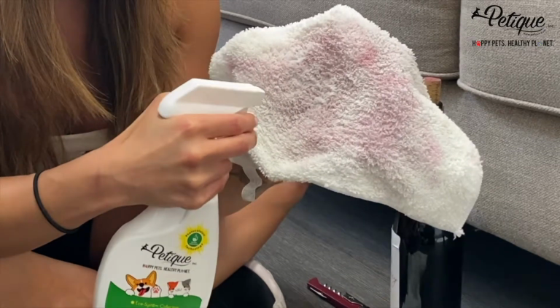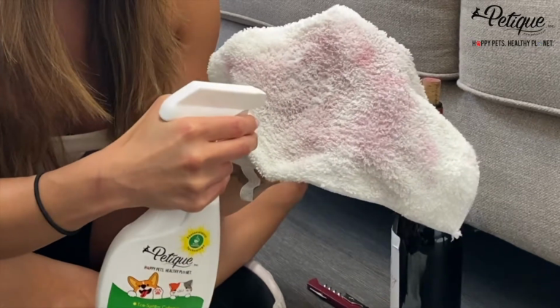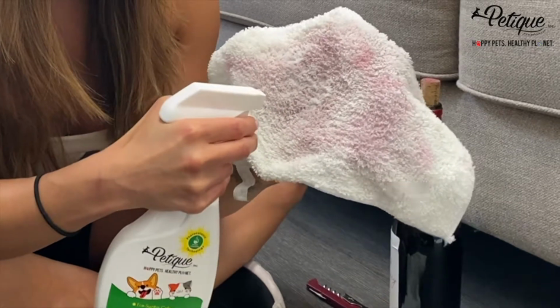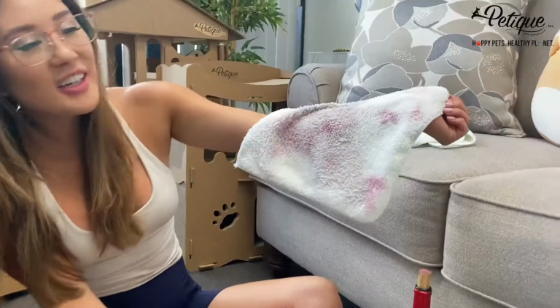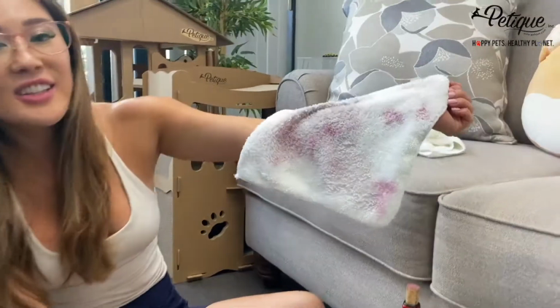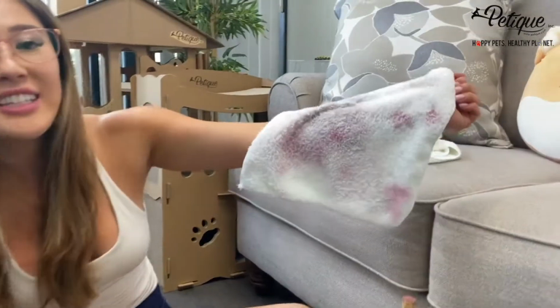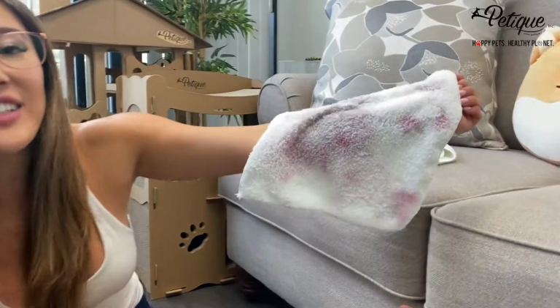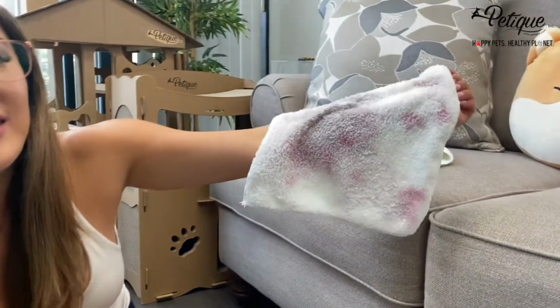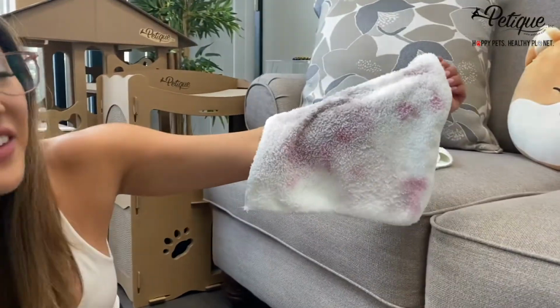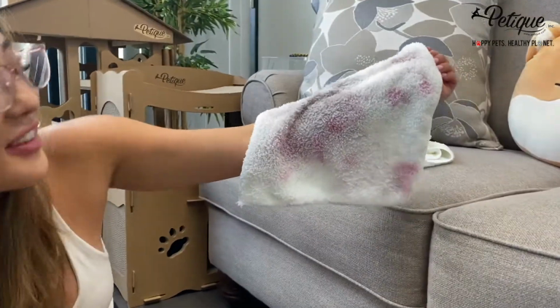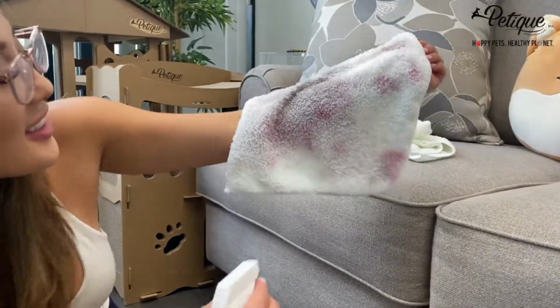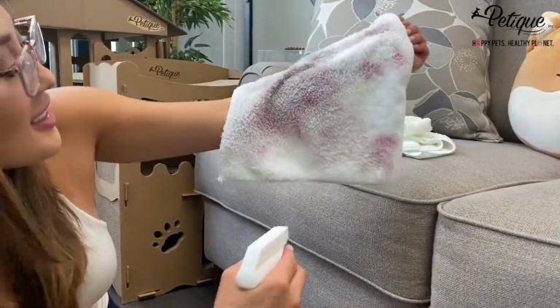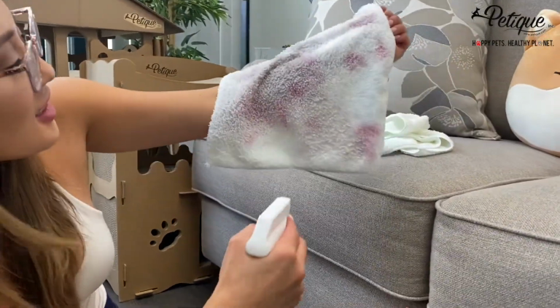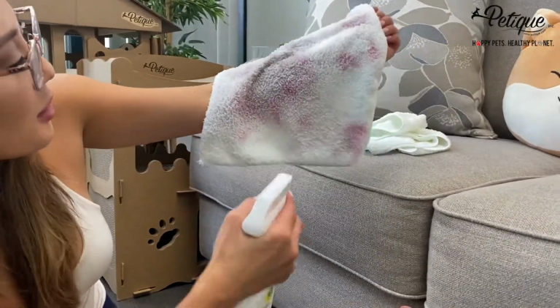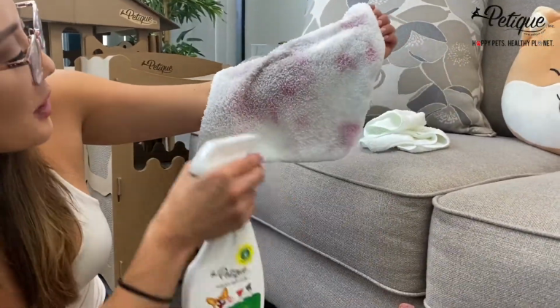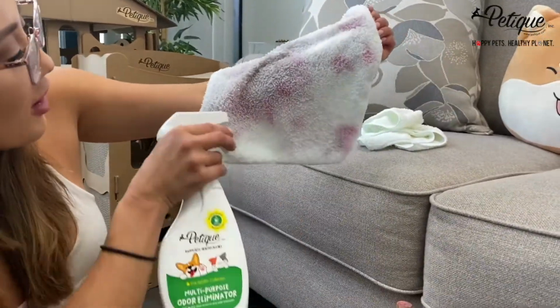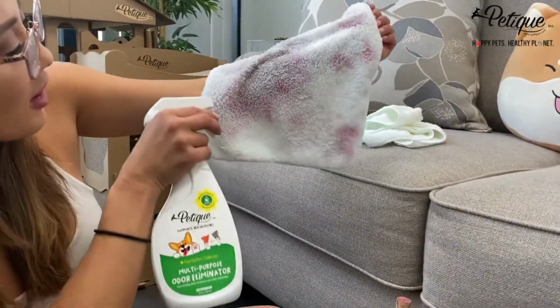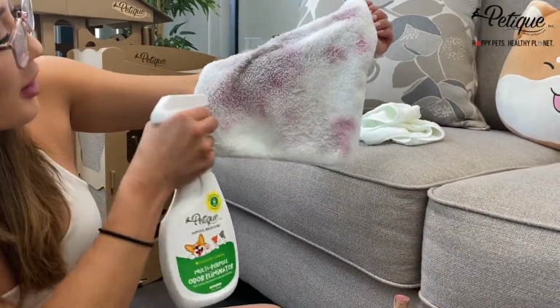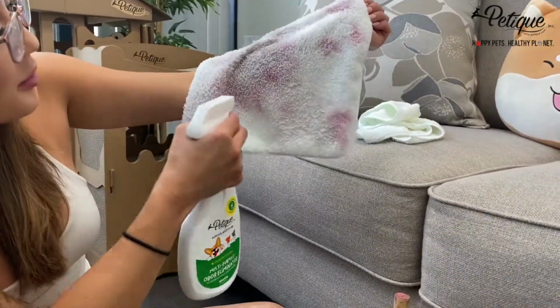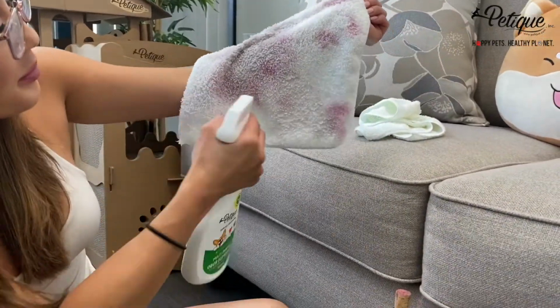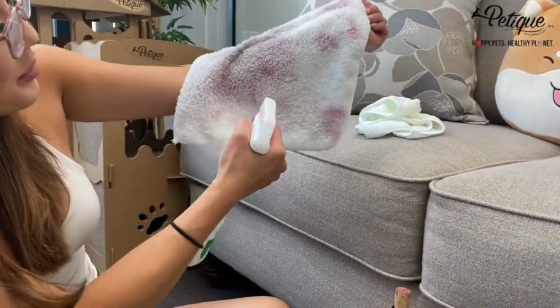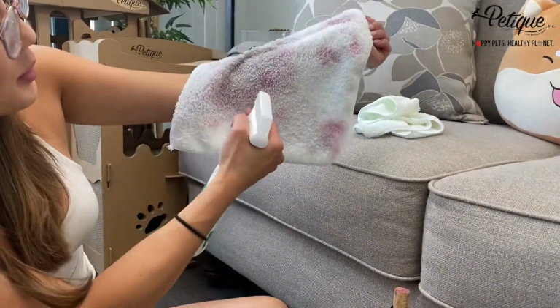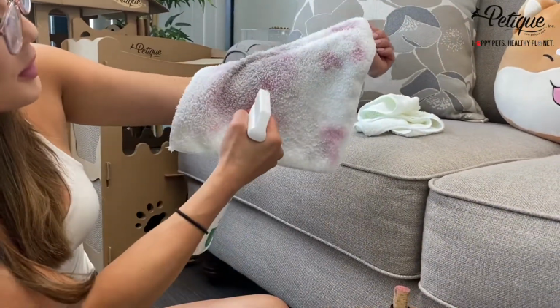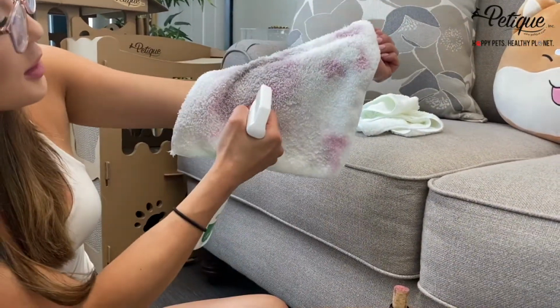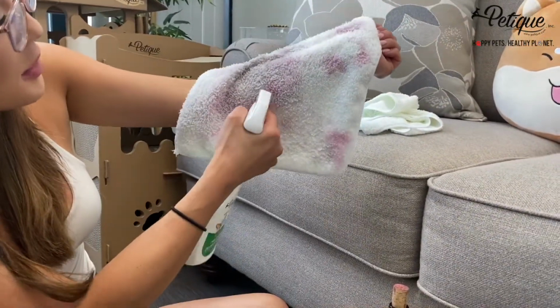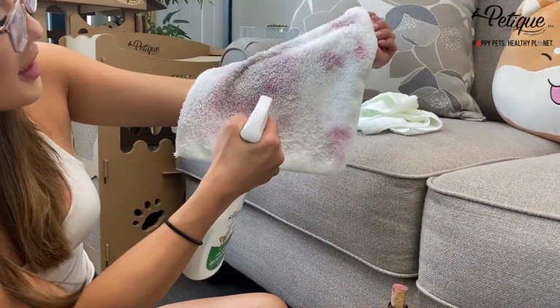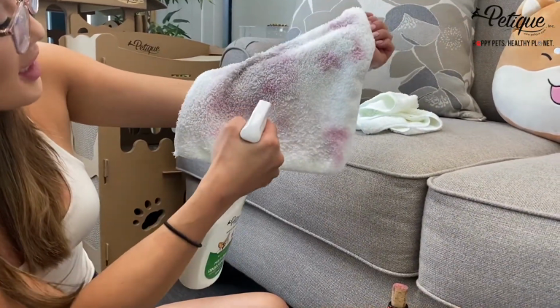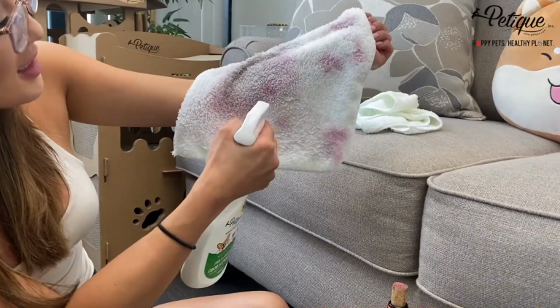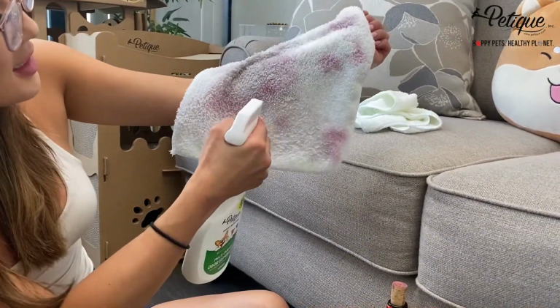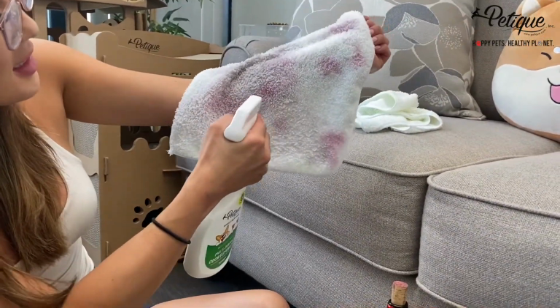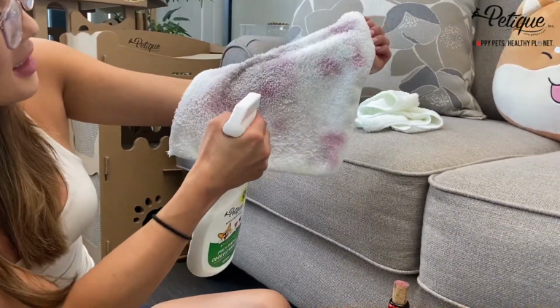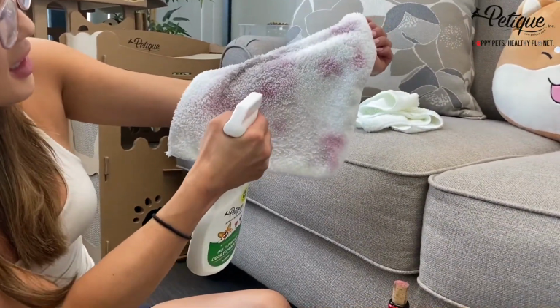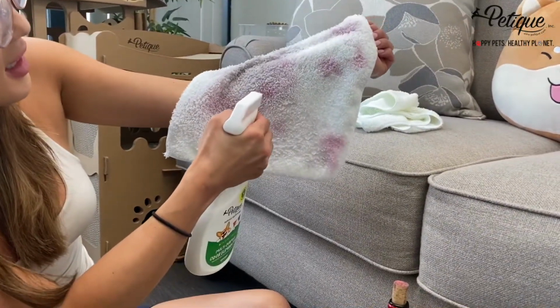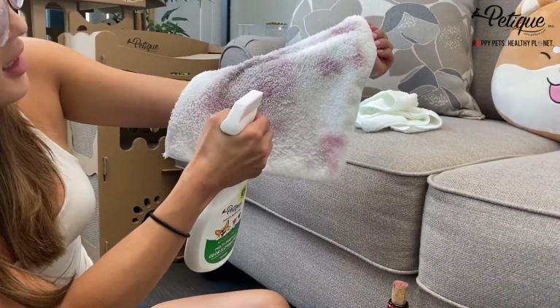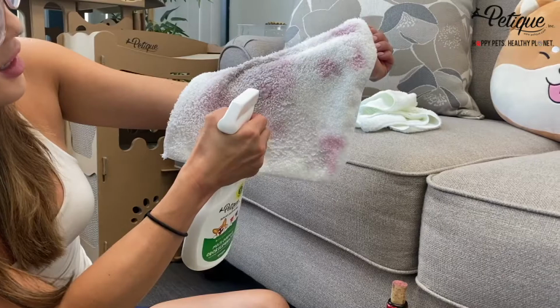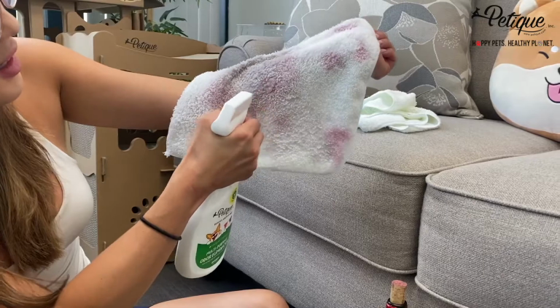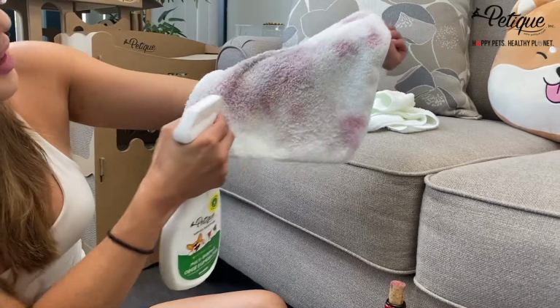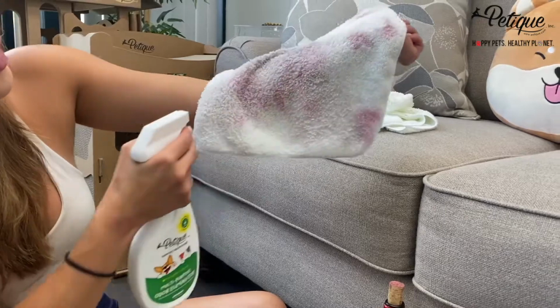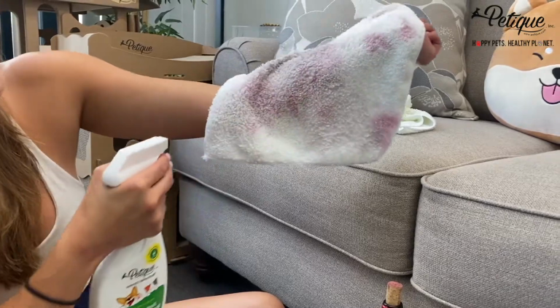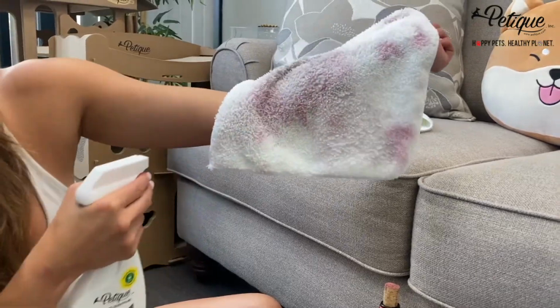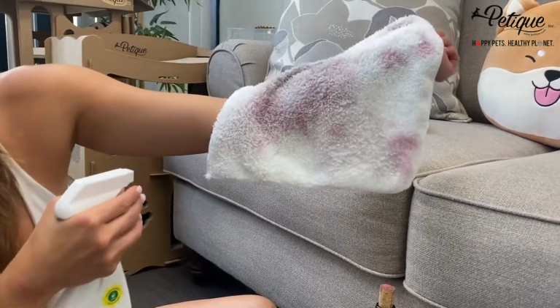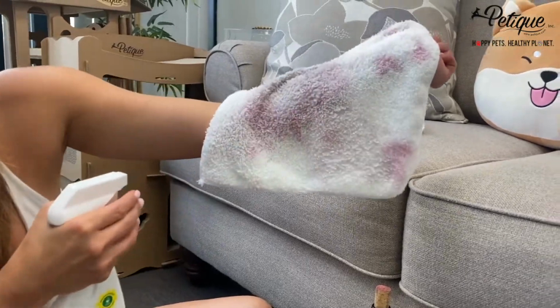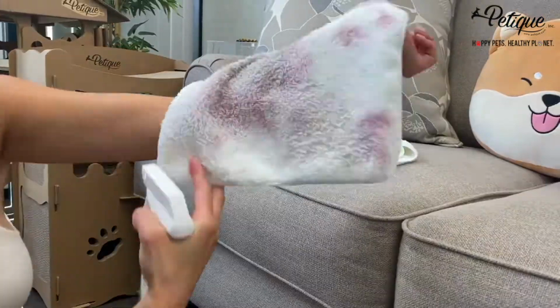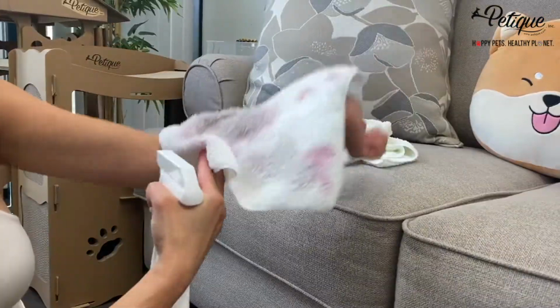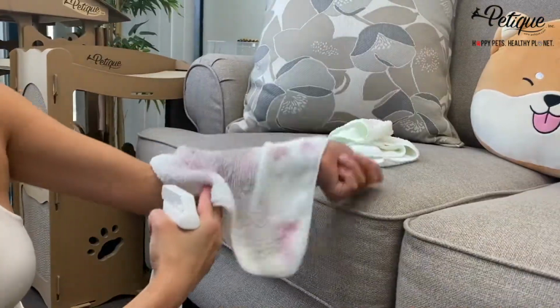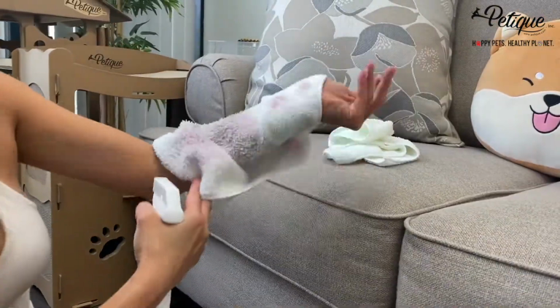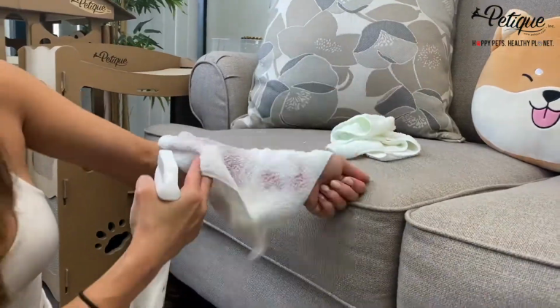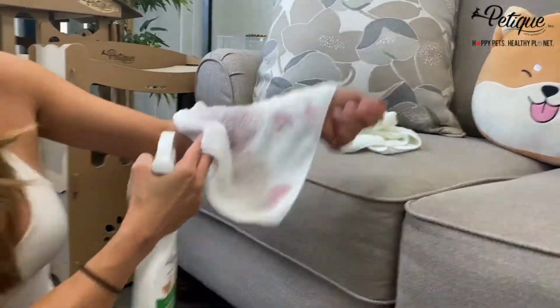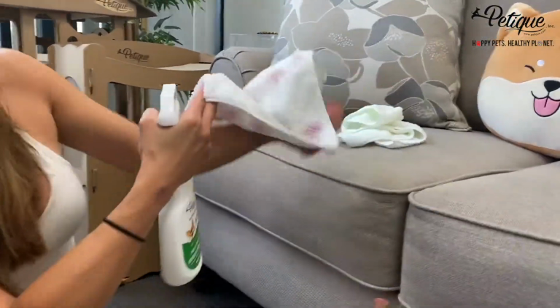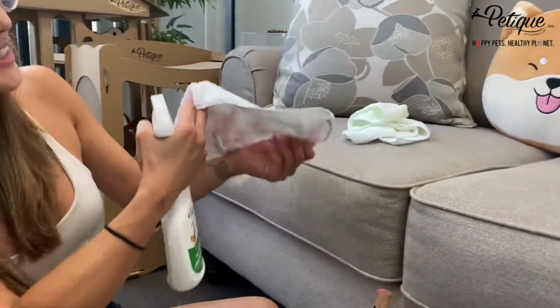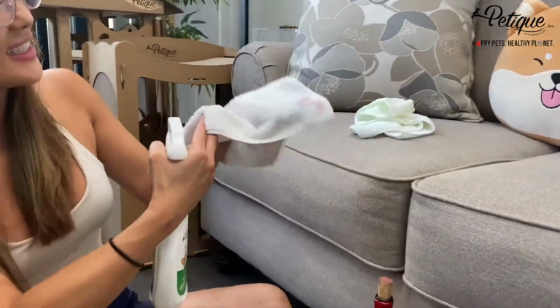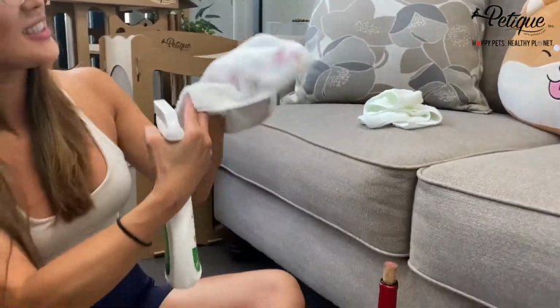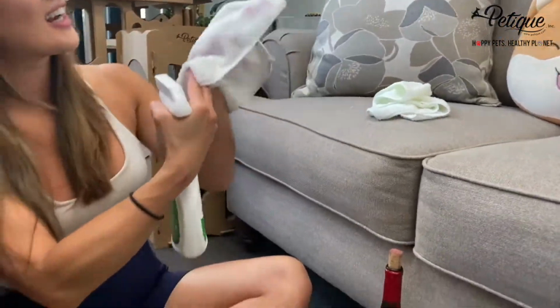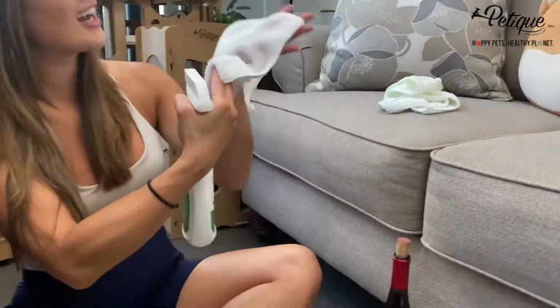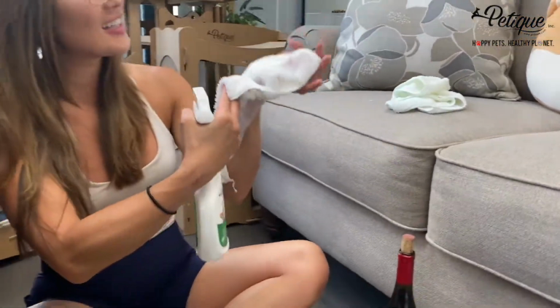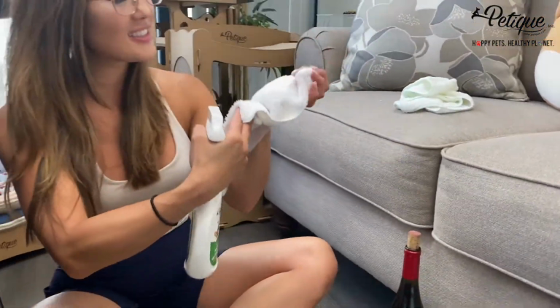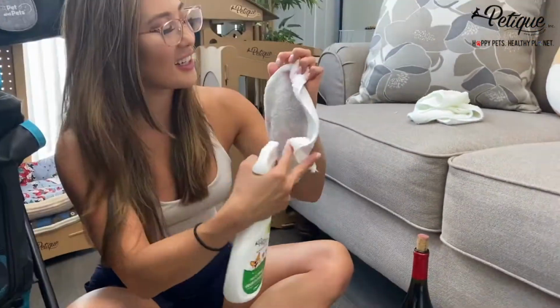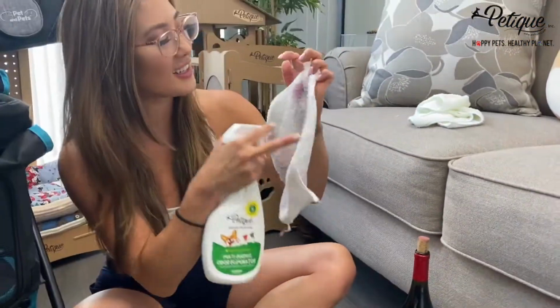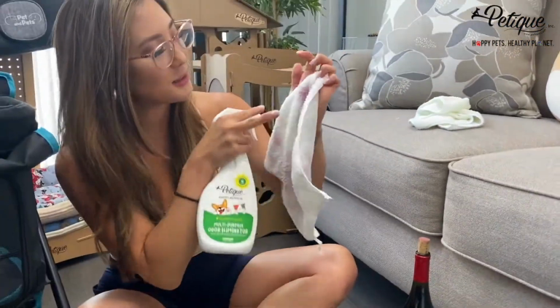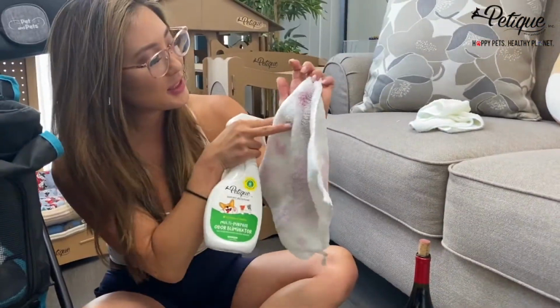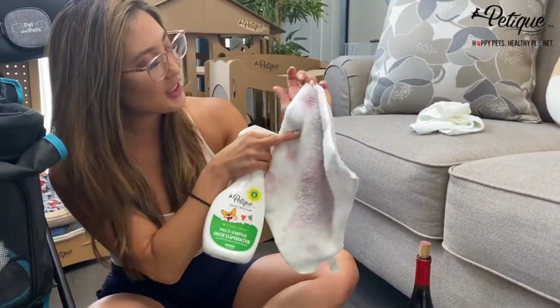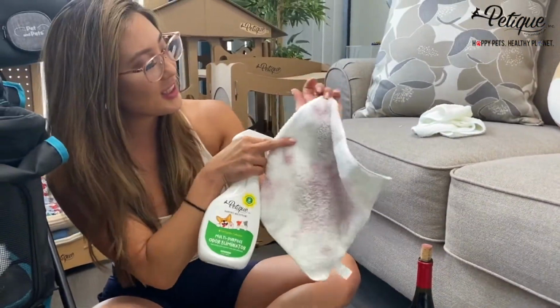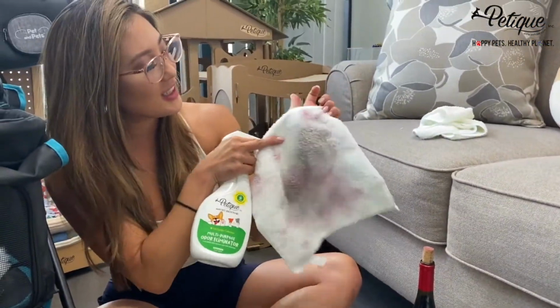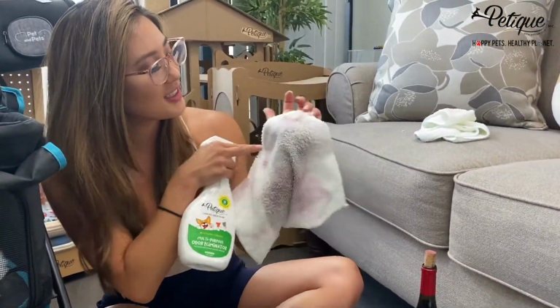Now look how safe it is — it's on my arm and I'm going to spray this. This is so addicting, you guys. Here, let me show you this.